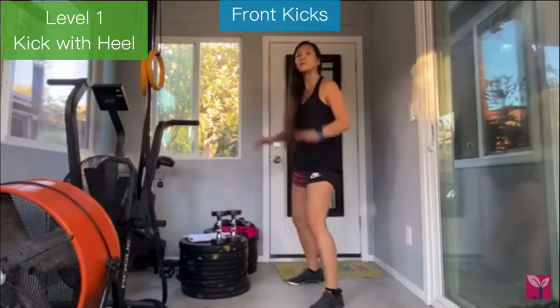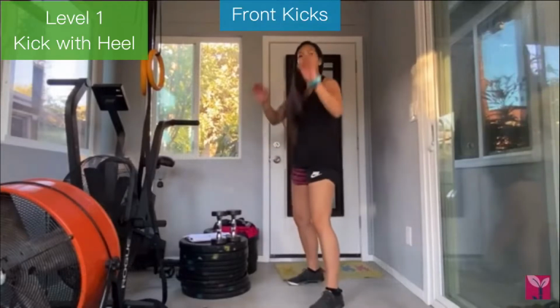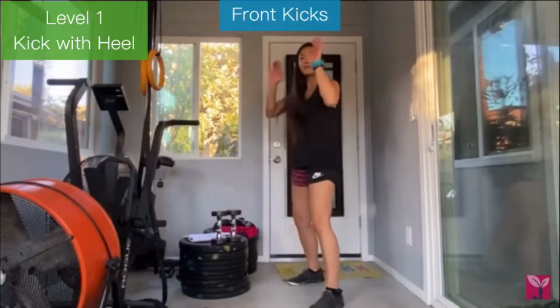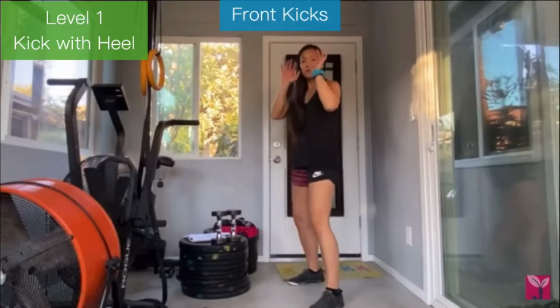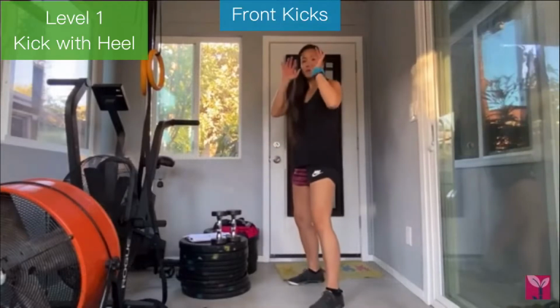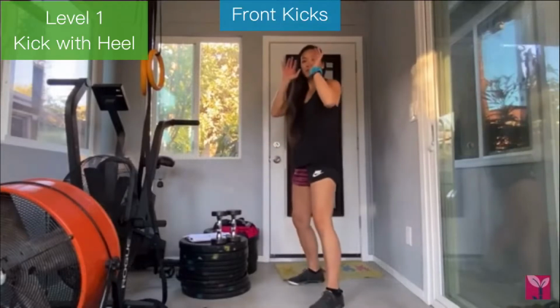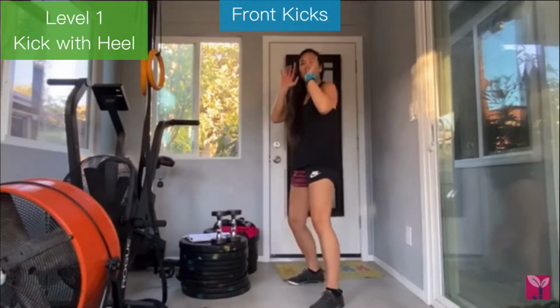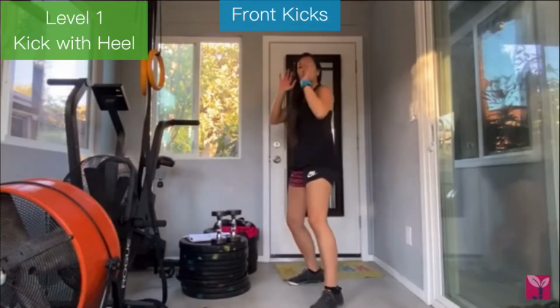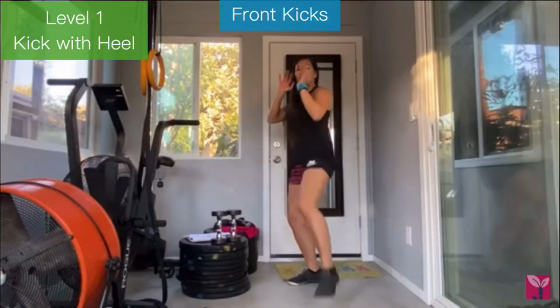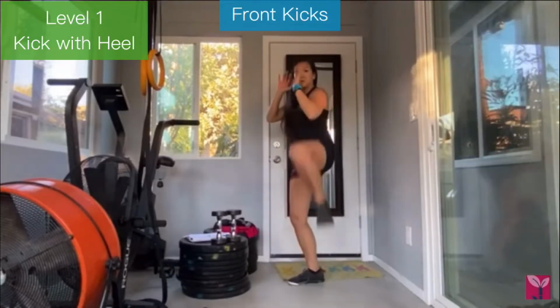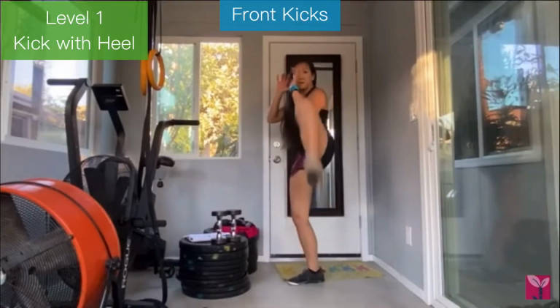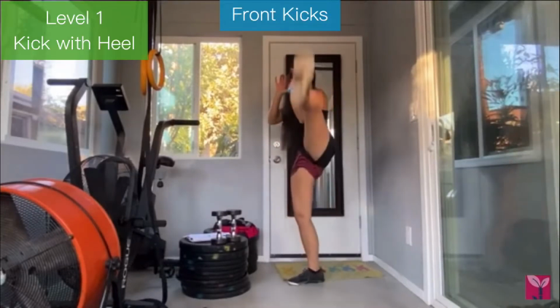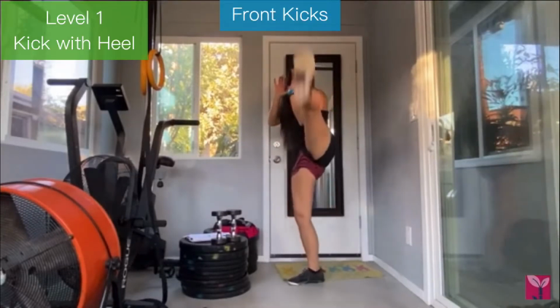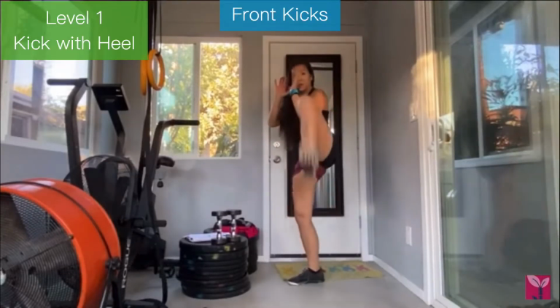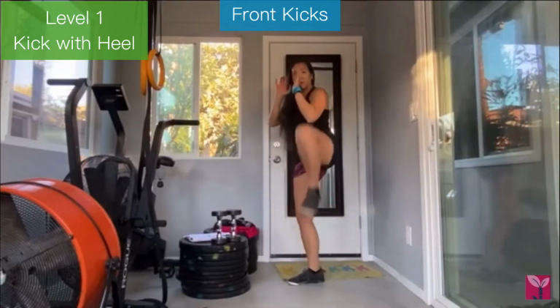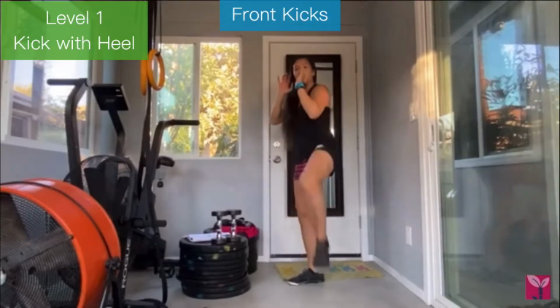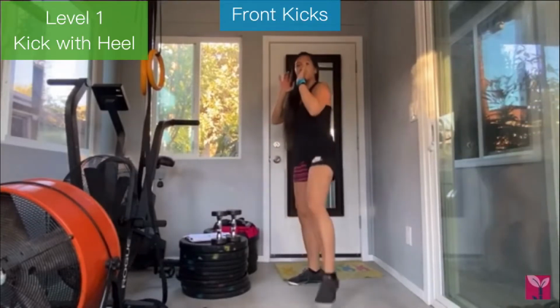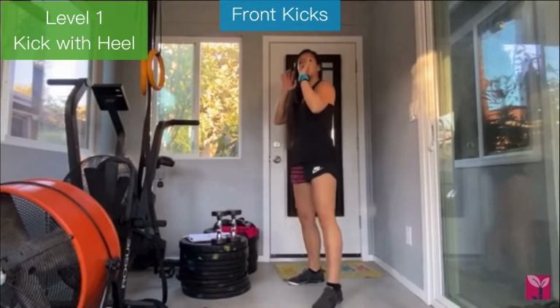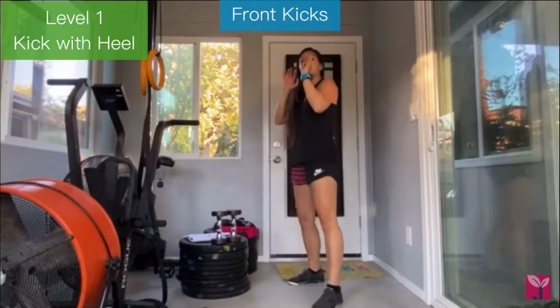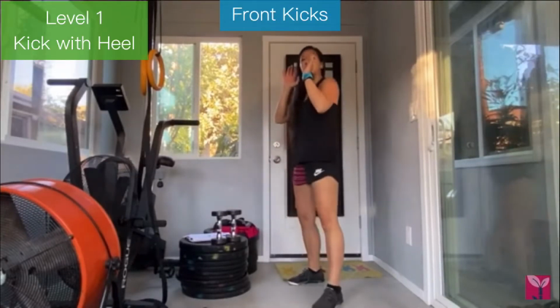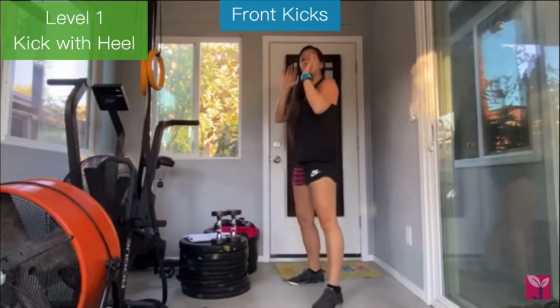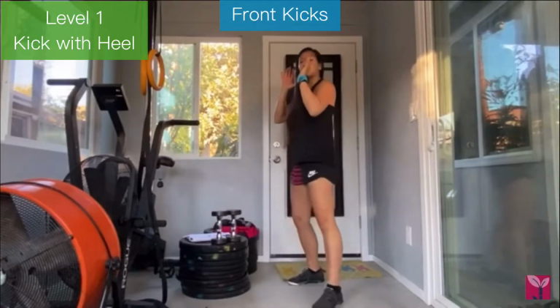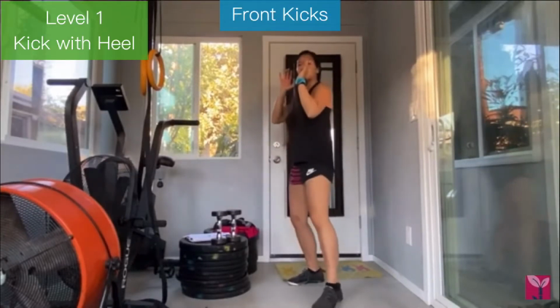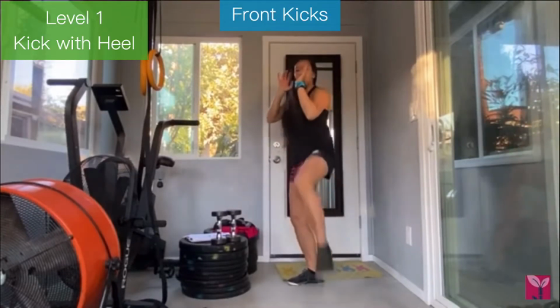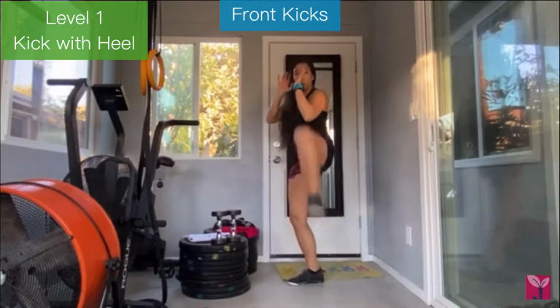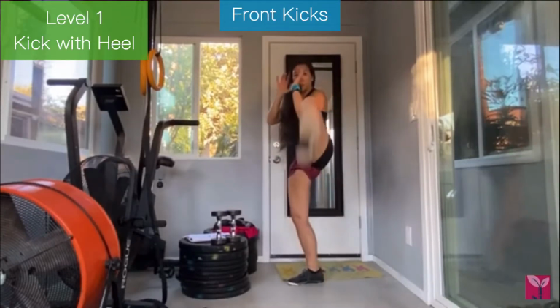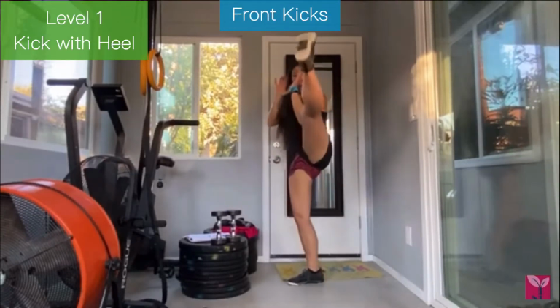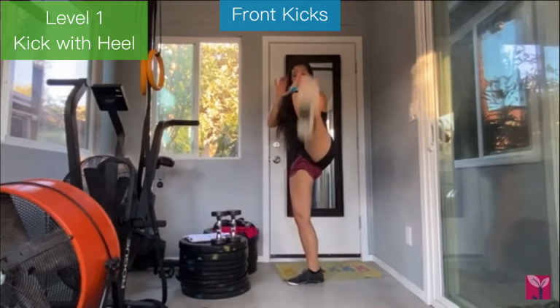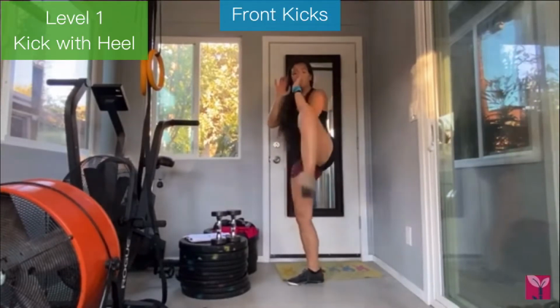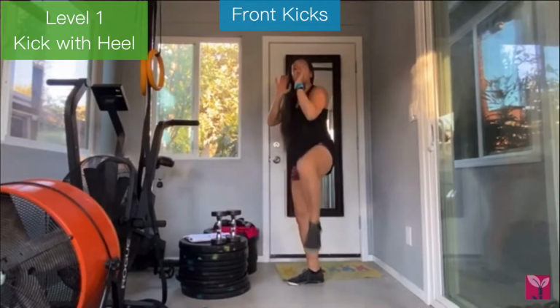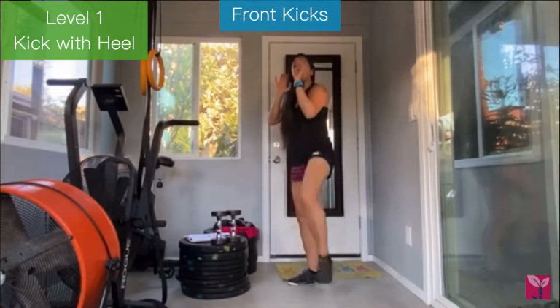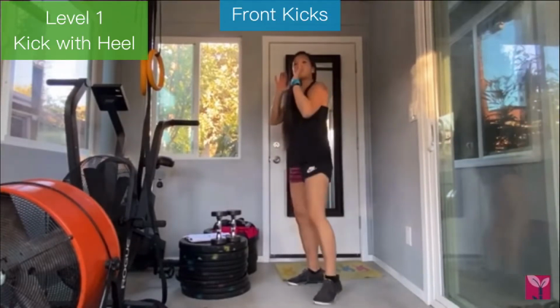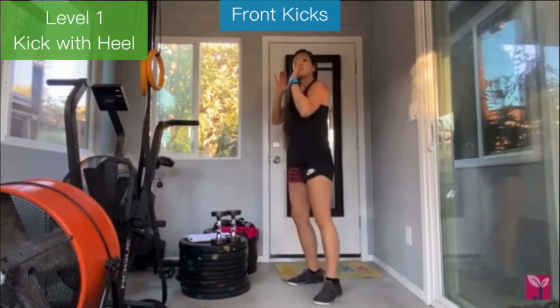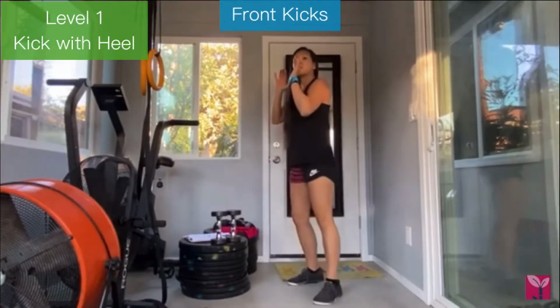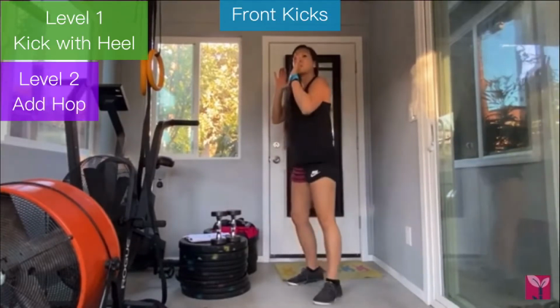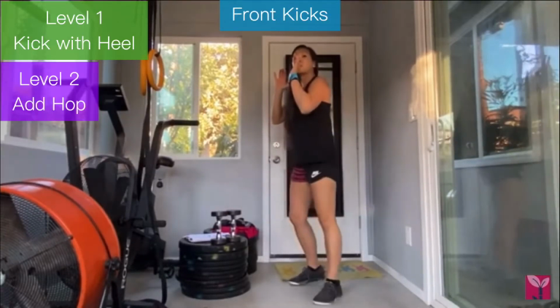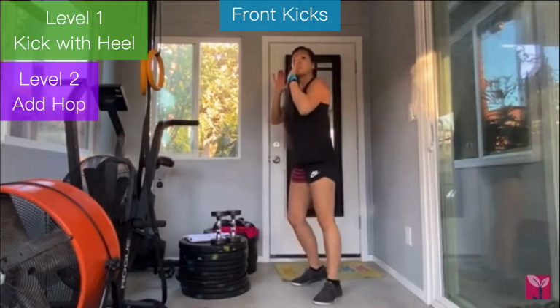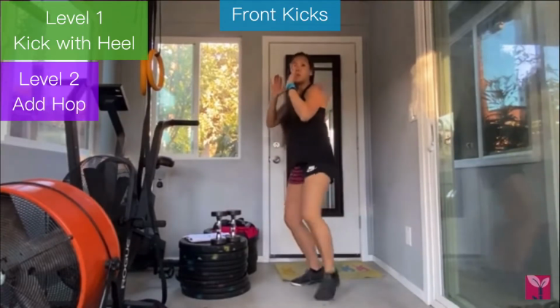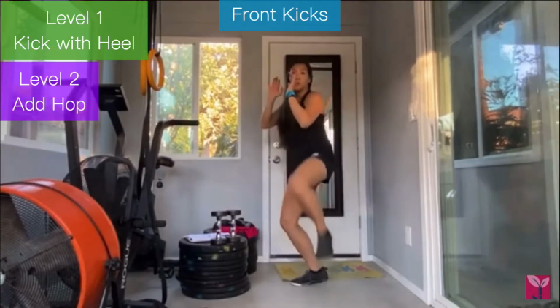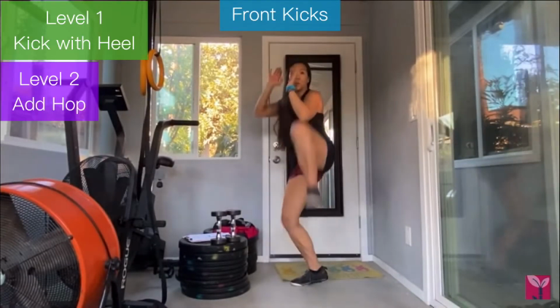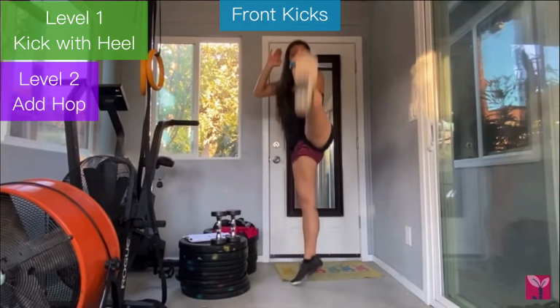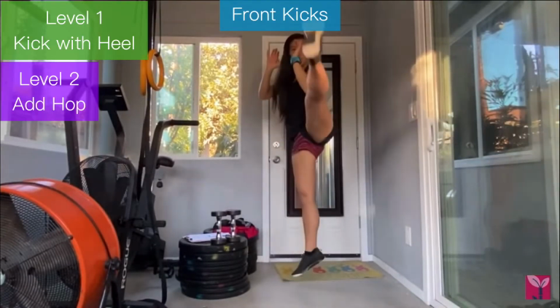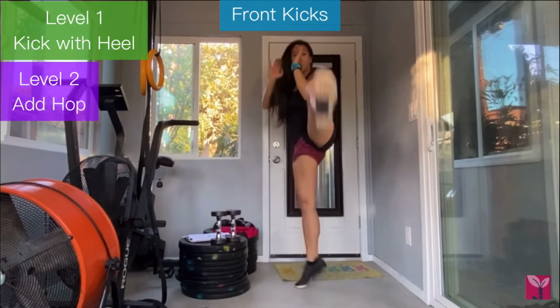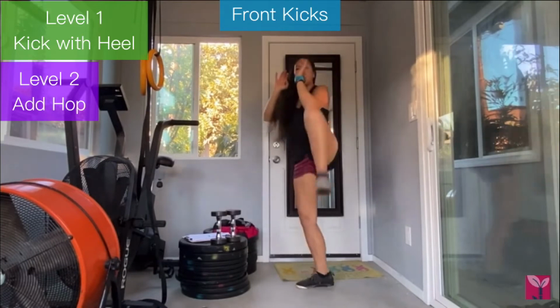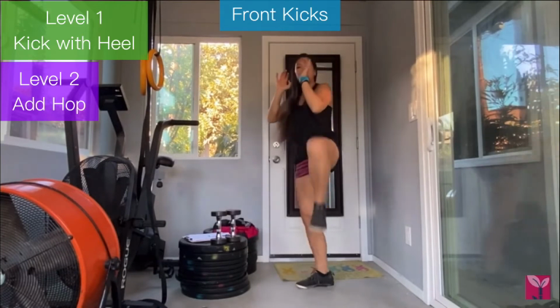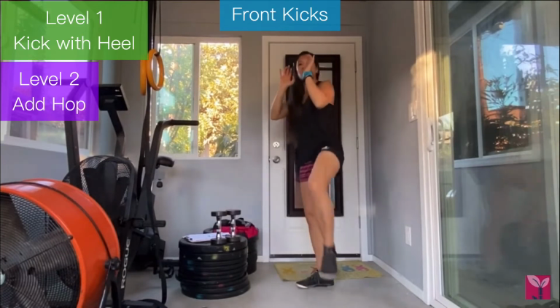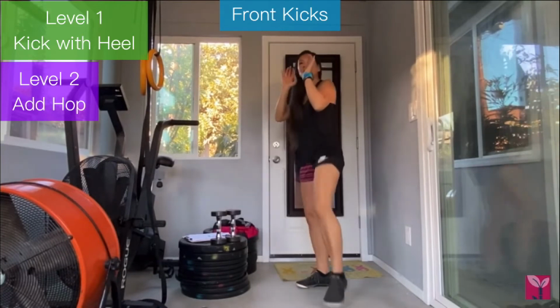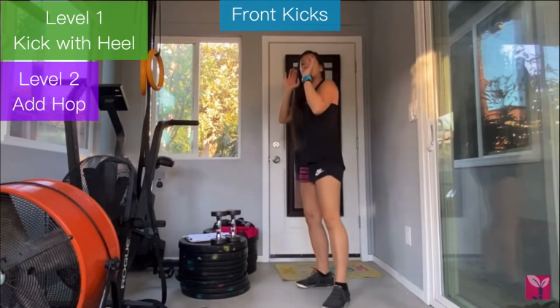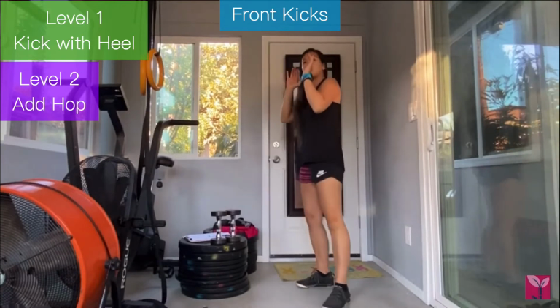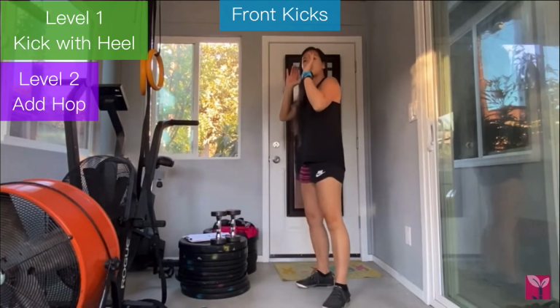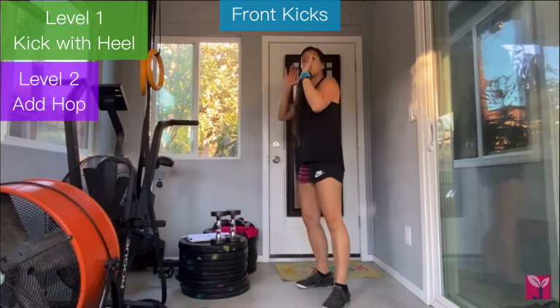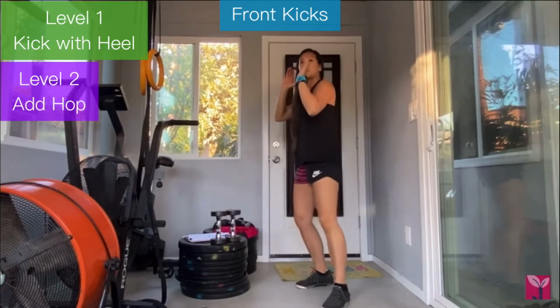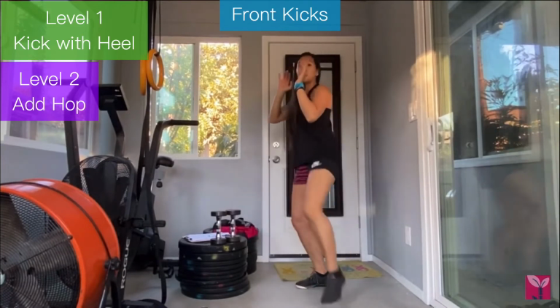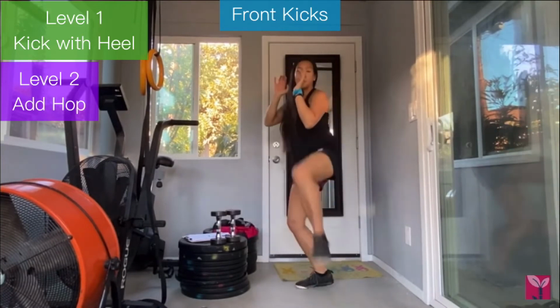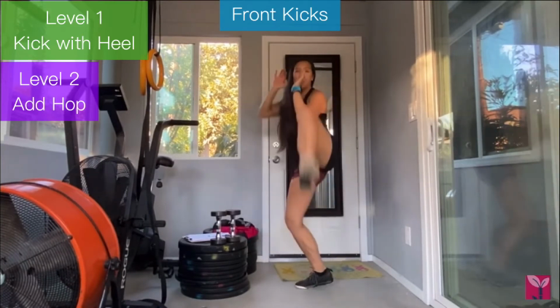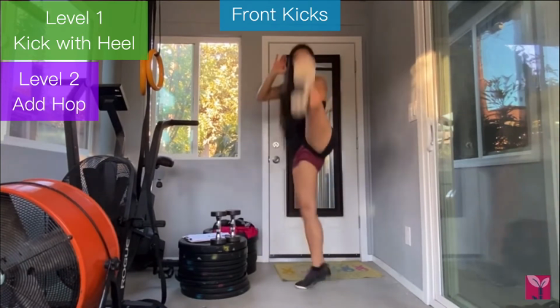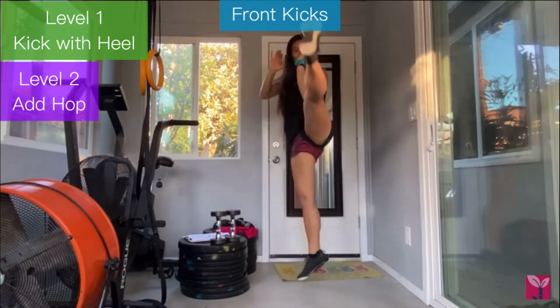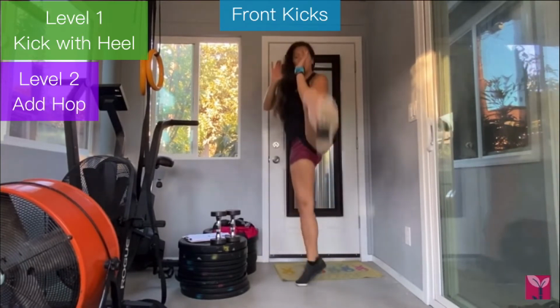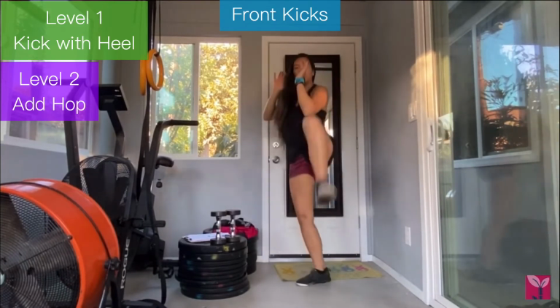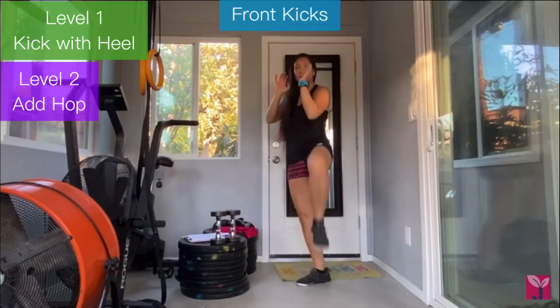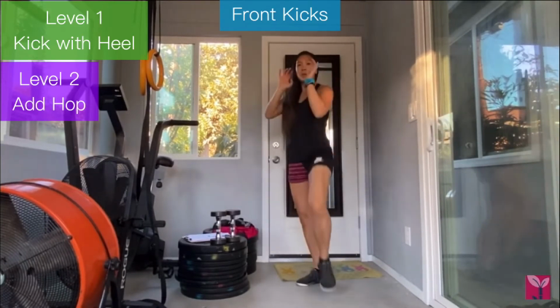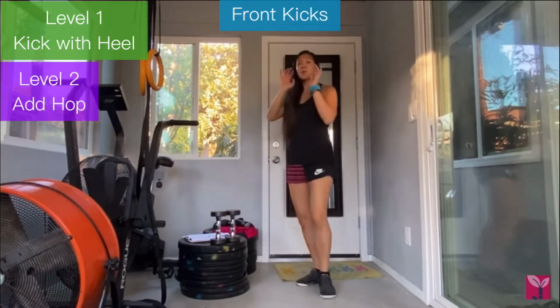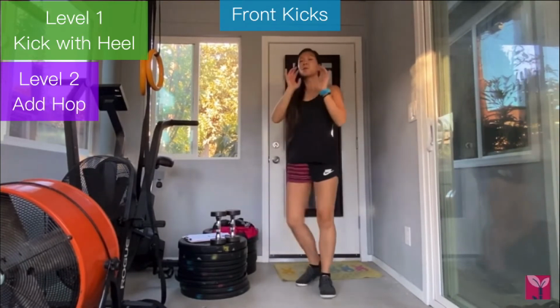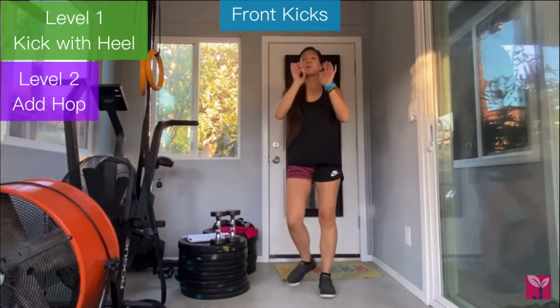Front kicks — you're going to stand sideways, kick with your front foot. You can kick with your heel, you can add a hop, you can add dumbbells in your hand.